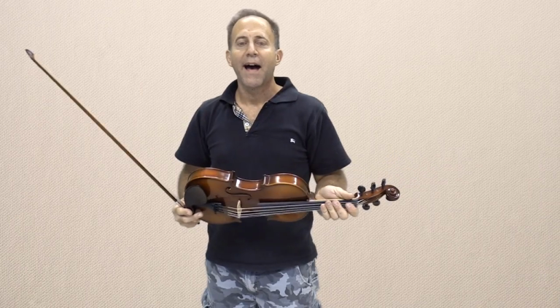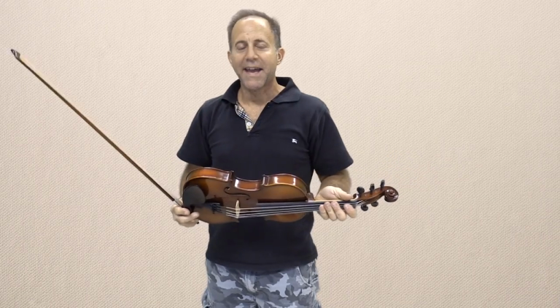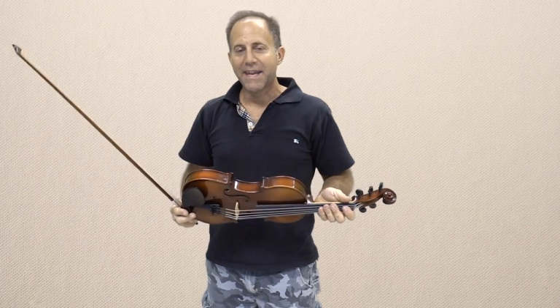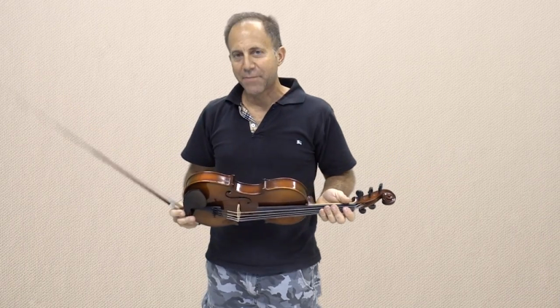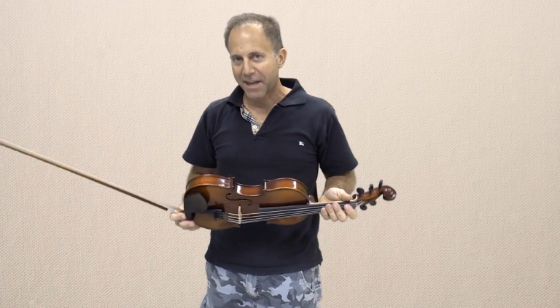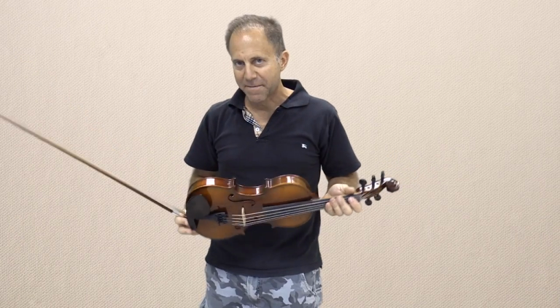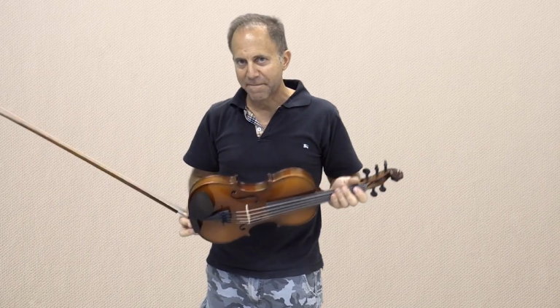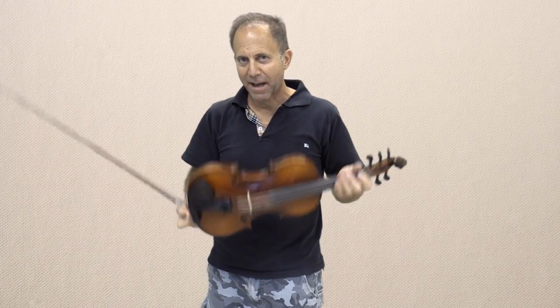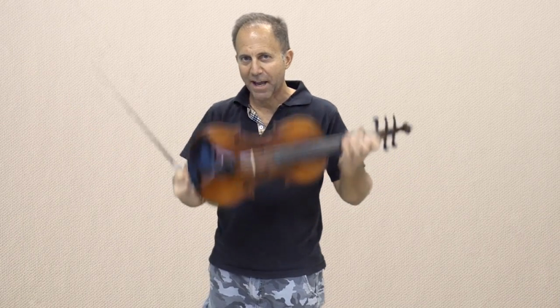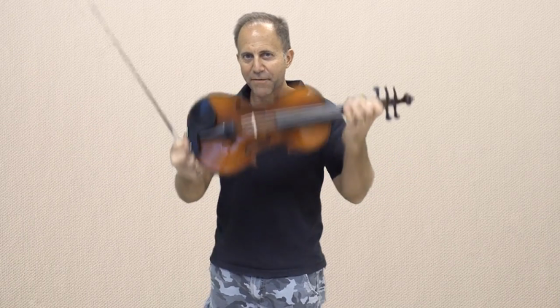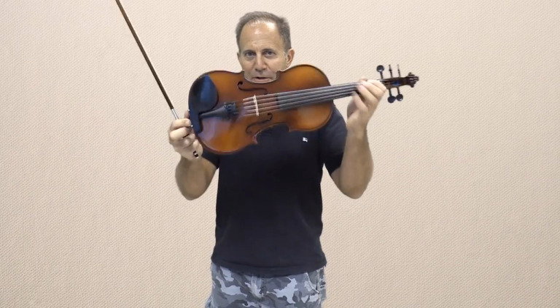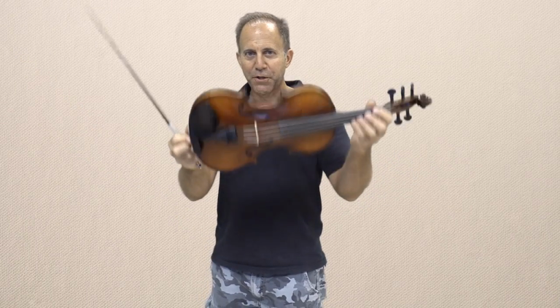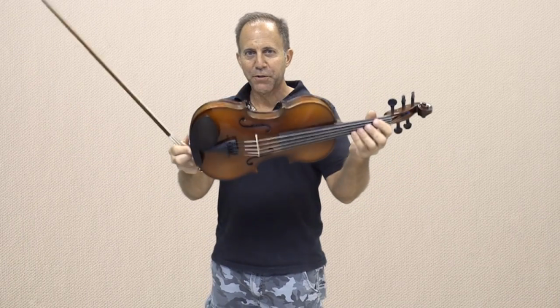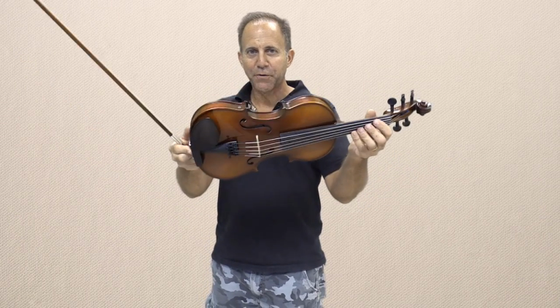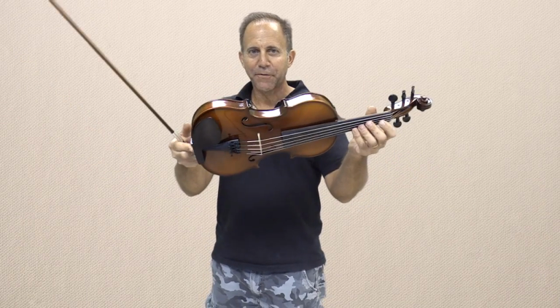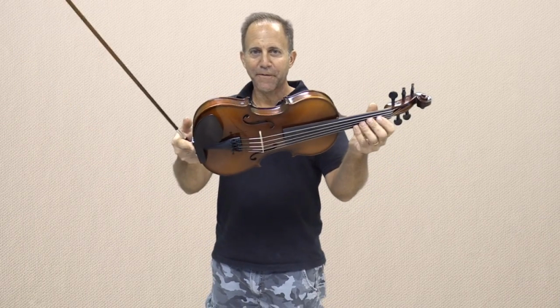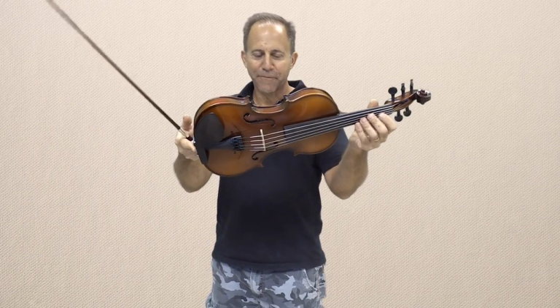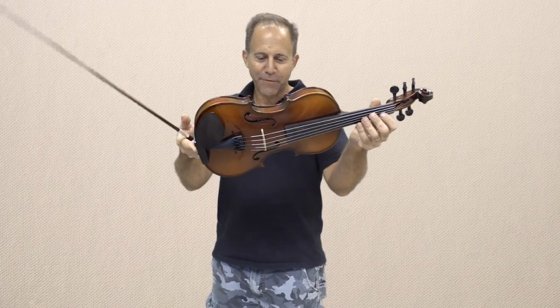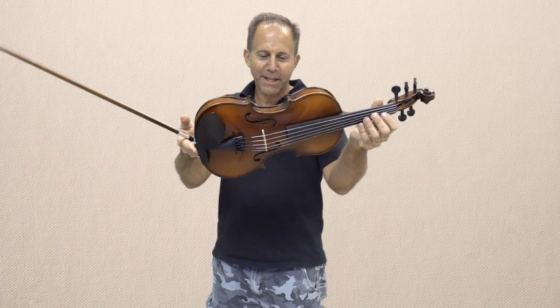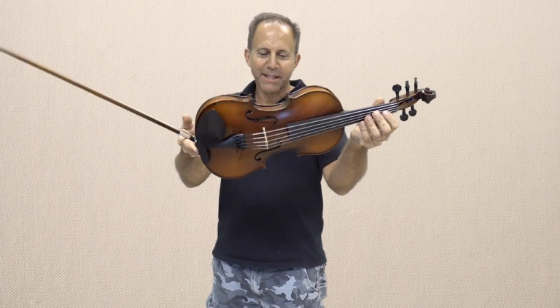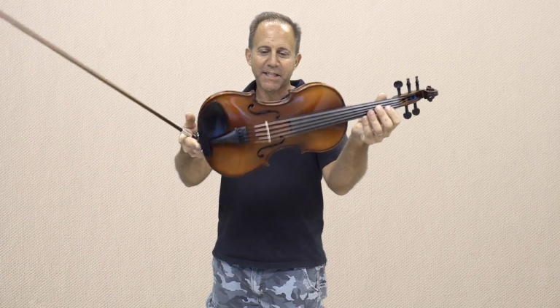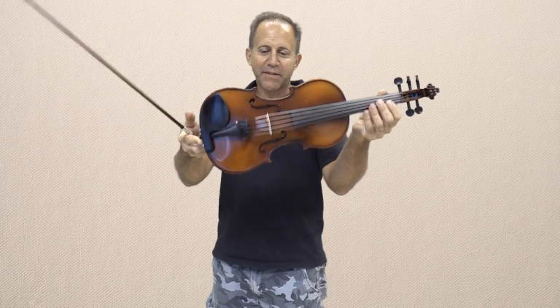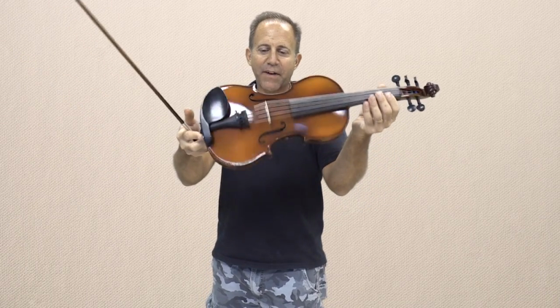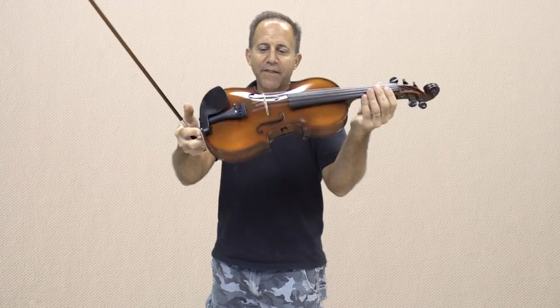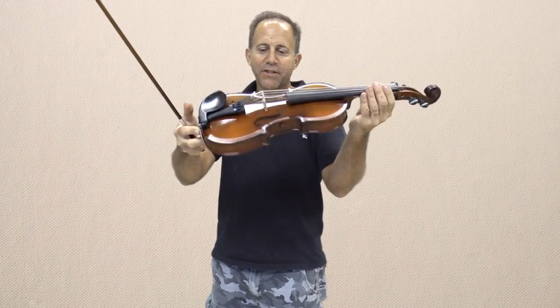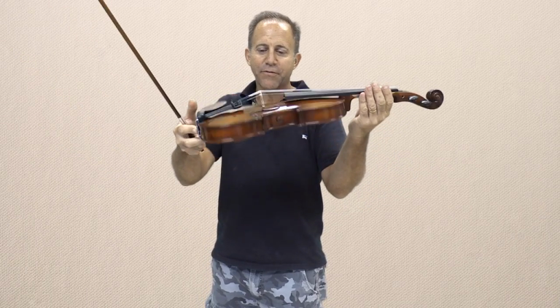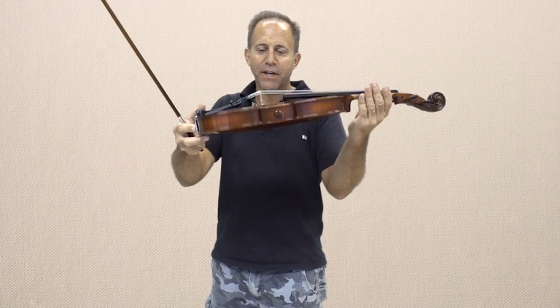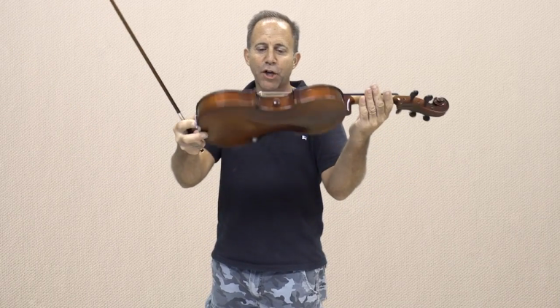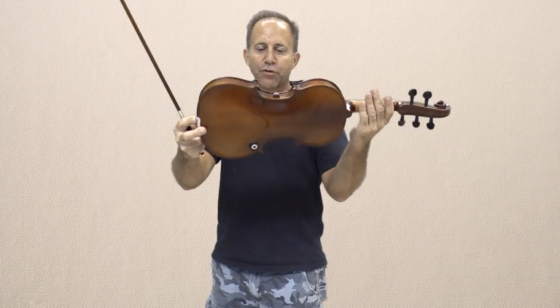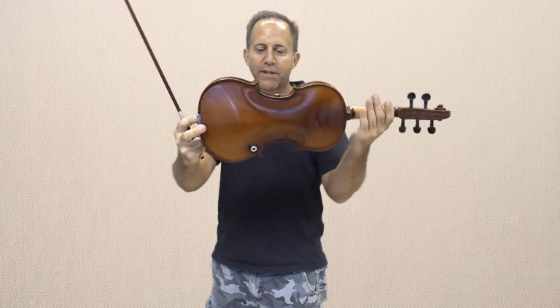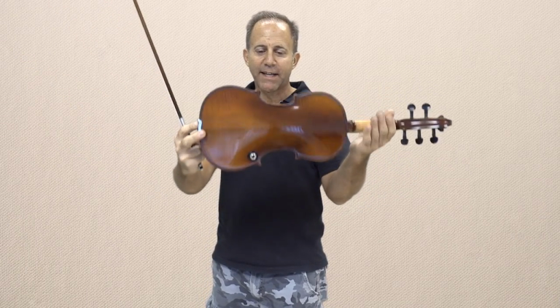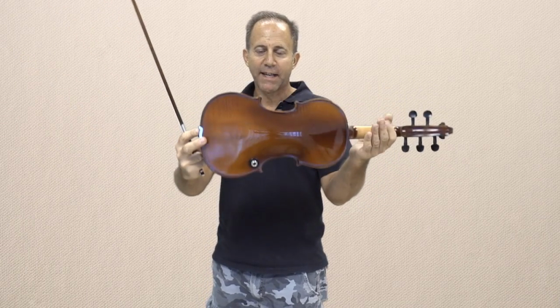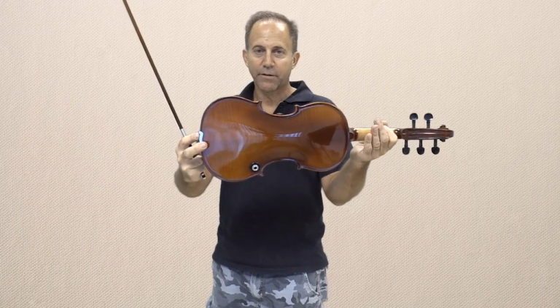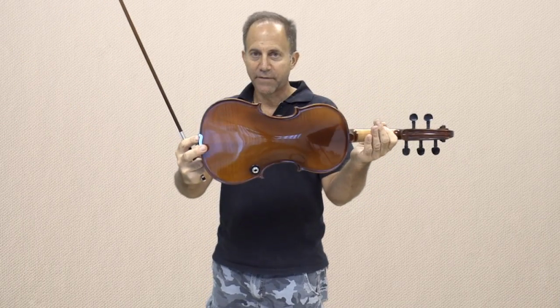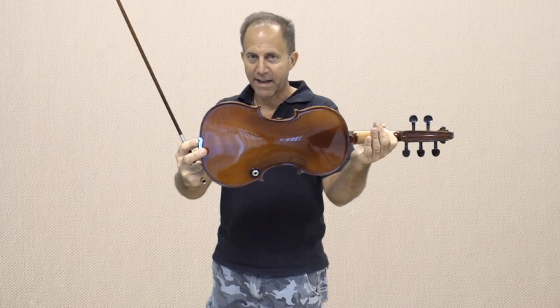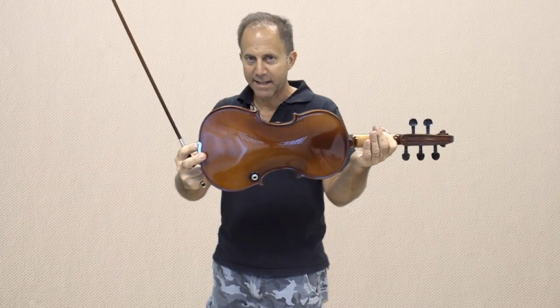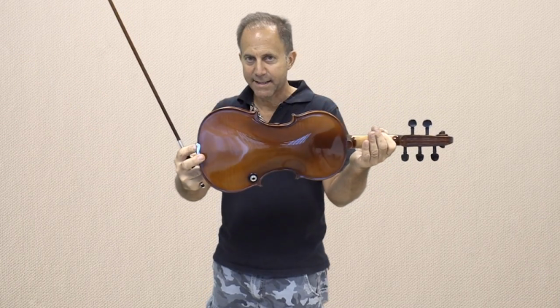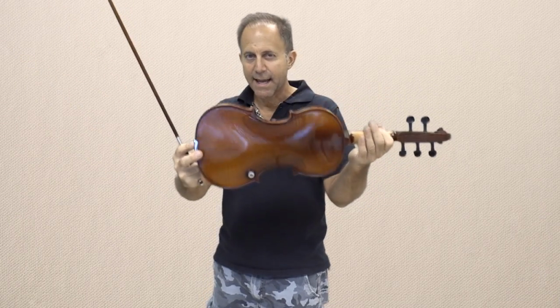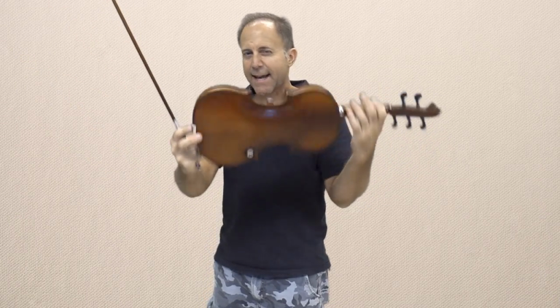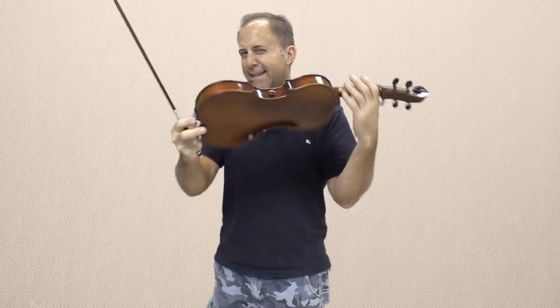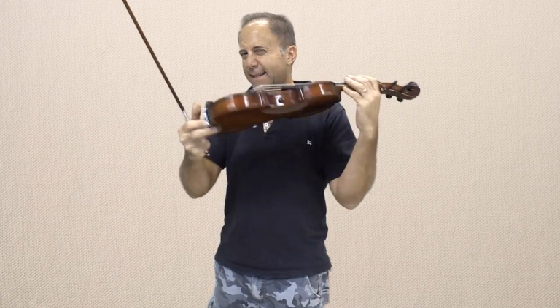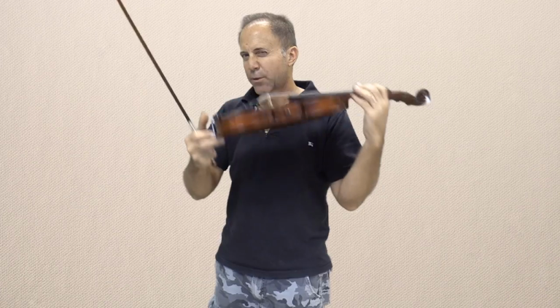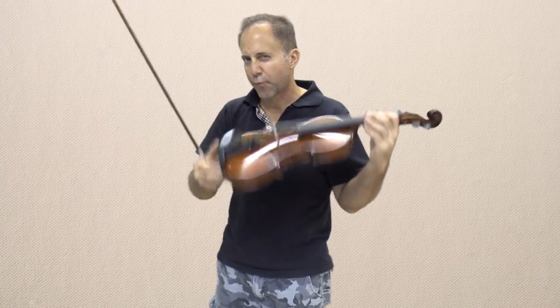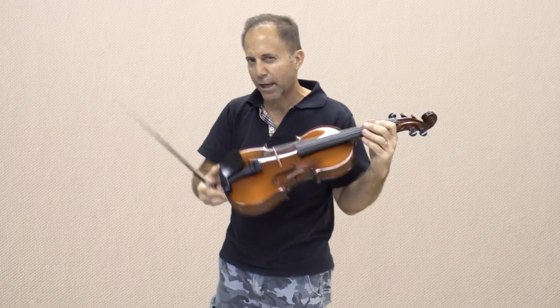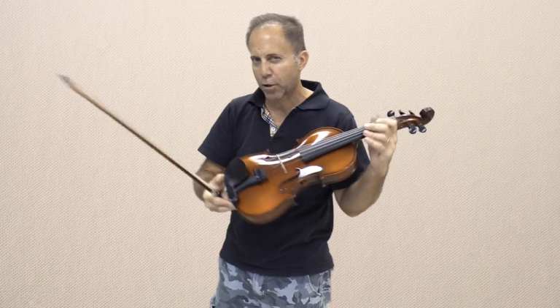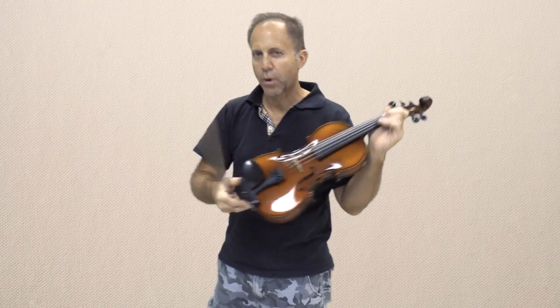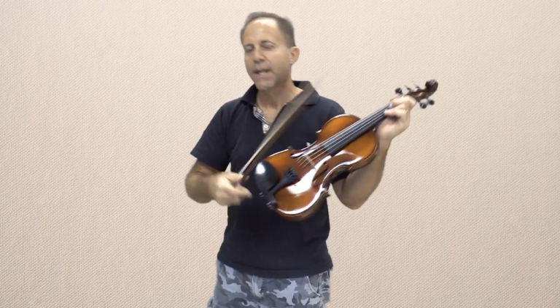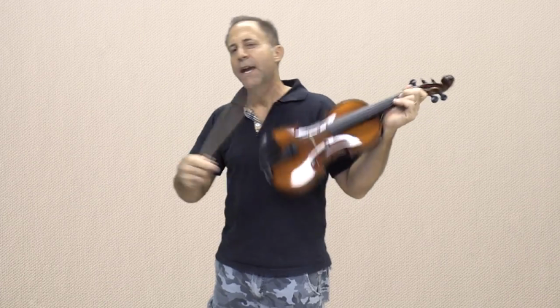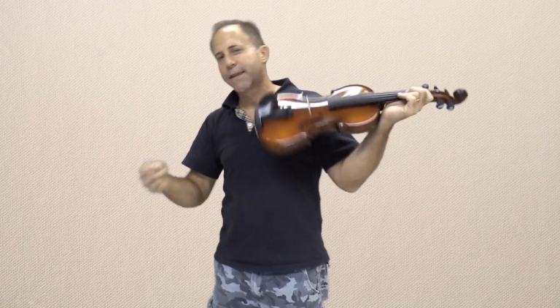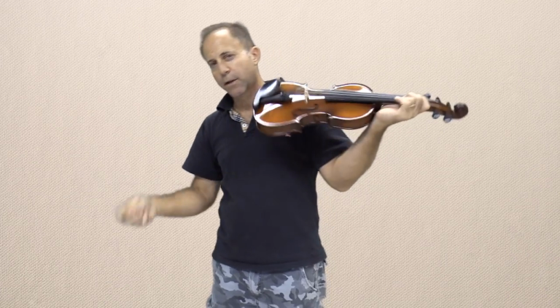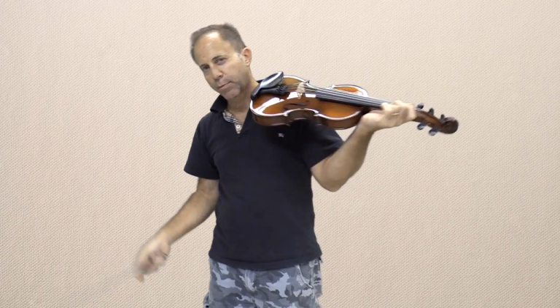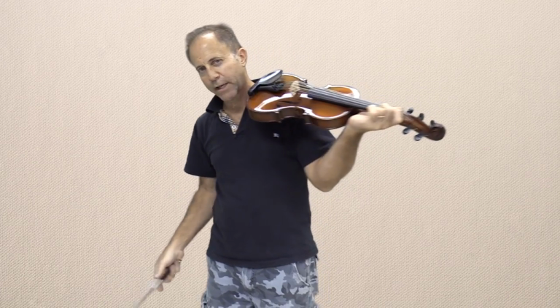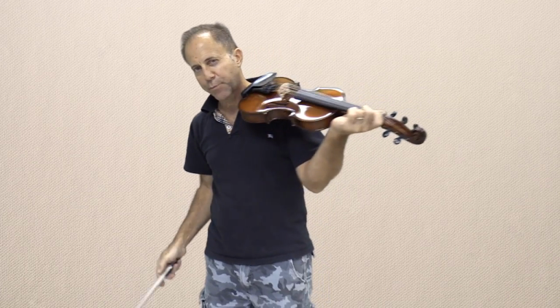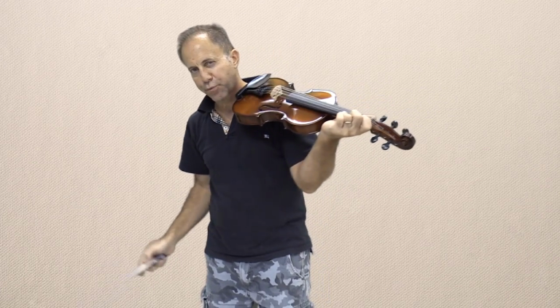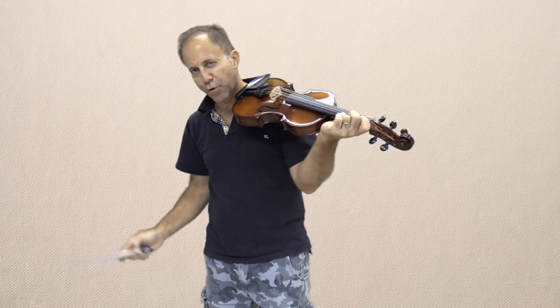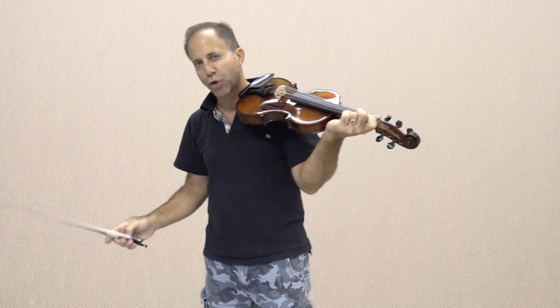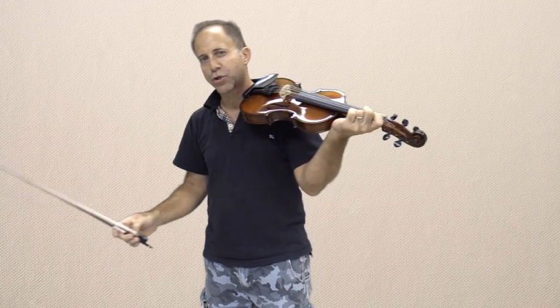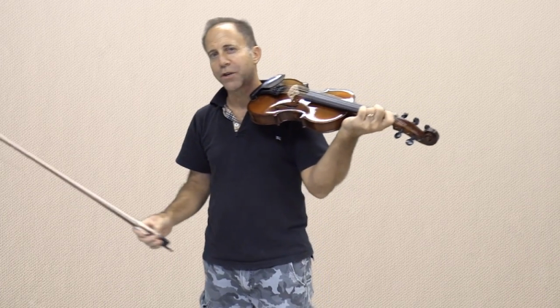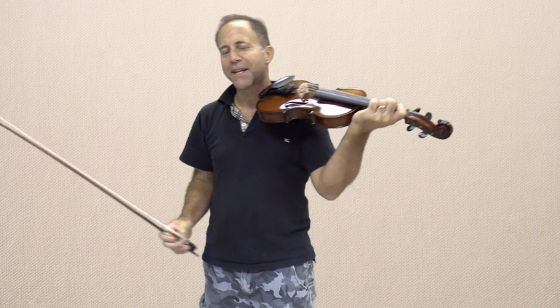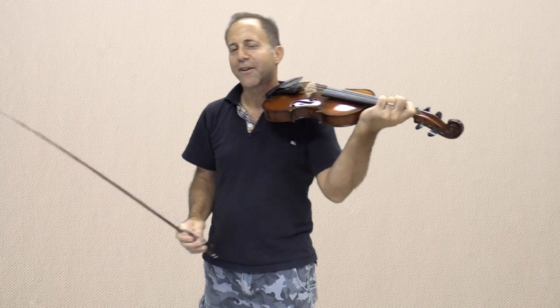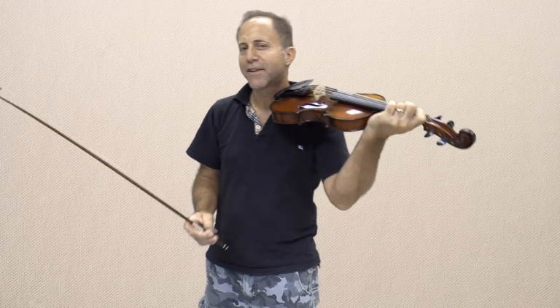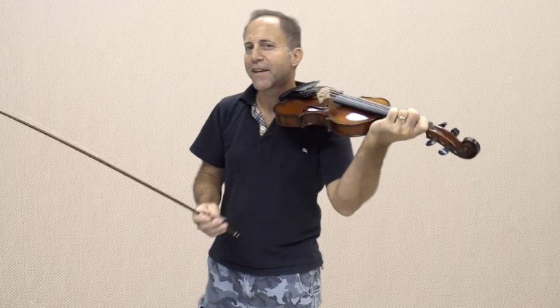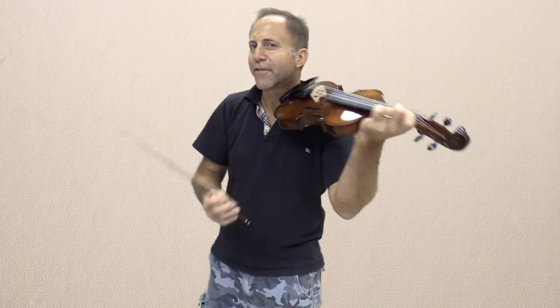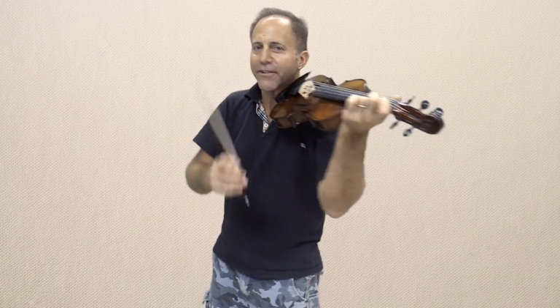Hi Ibrahim, I have two Realist five-string acoustic electric violins. This is the regular one, then I'll play the pro so you can hear the difference.